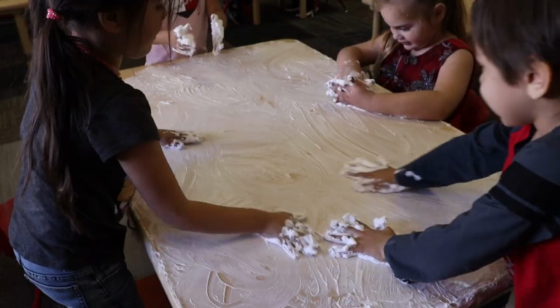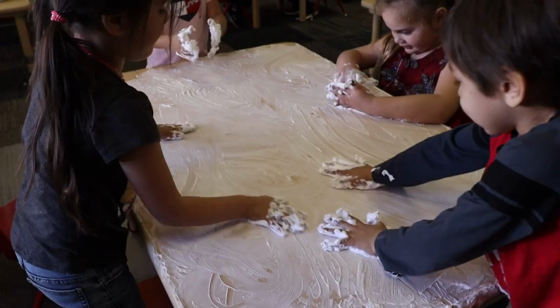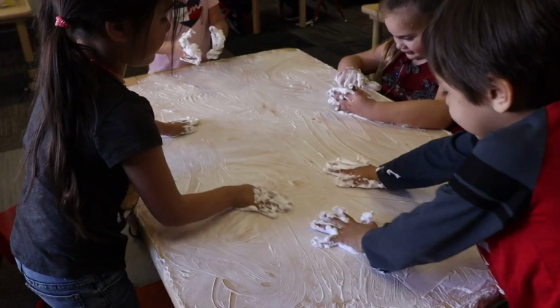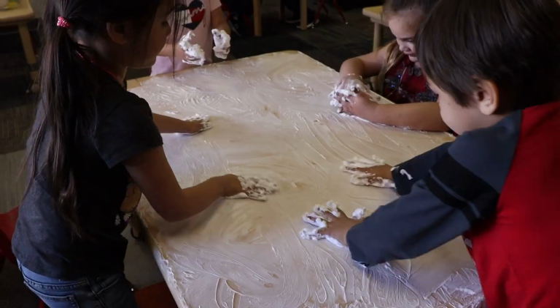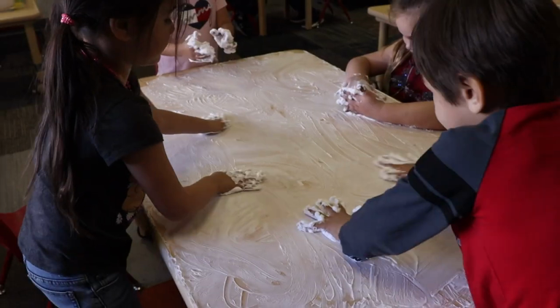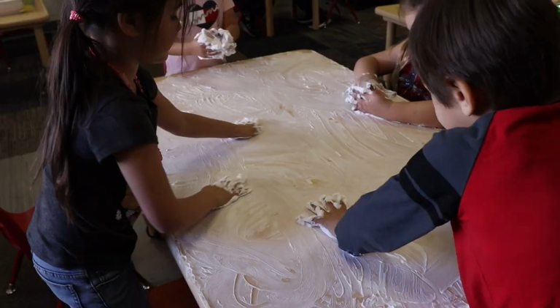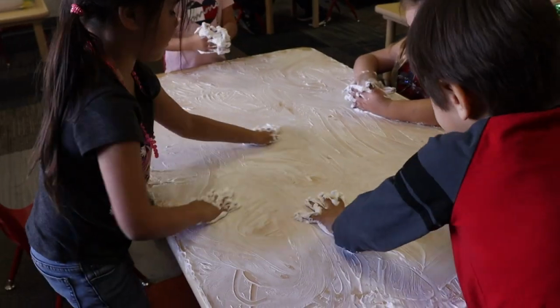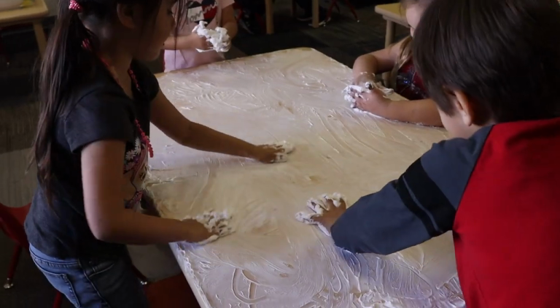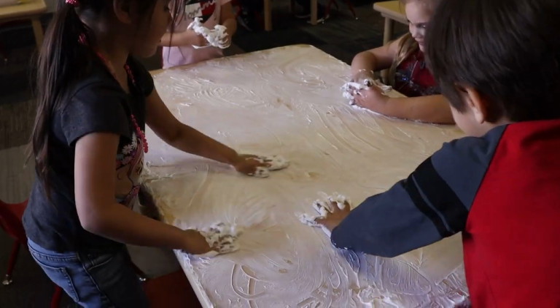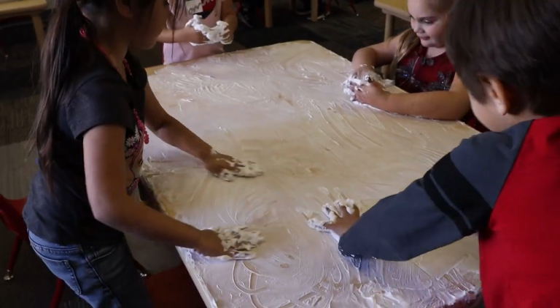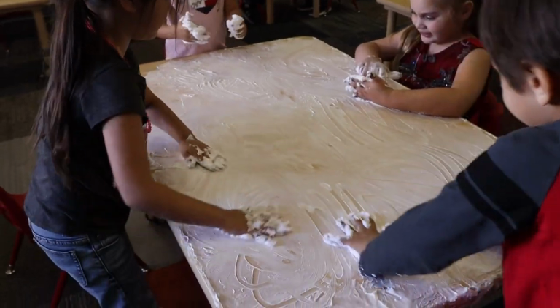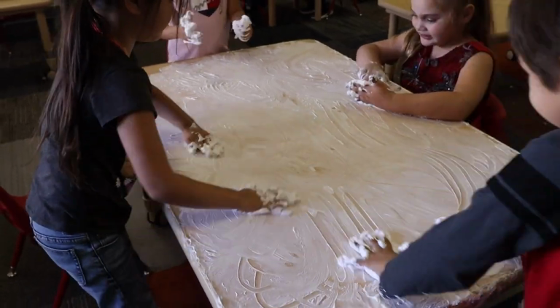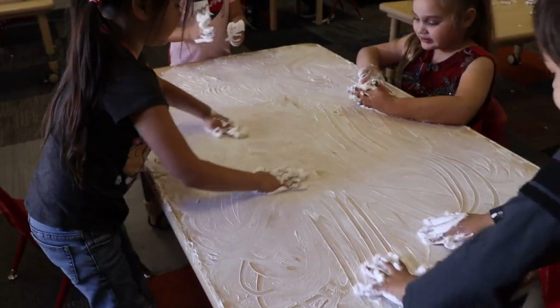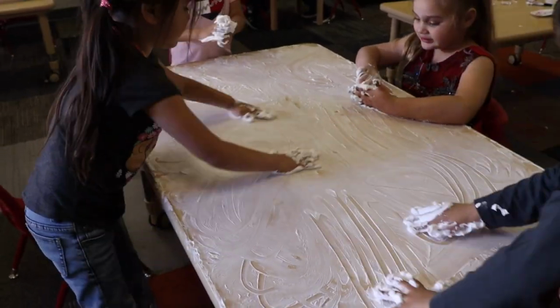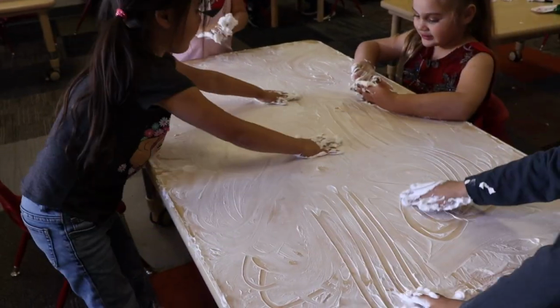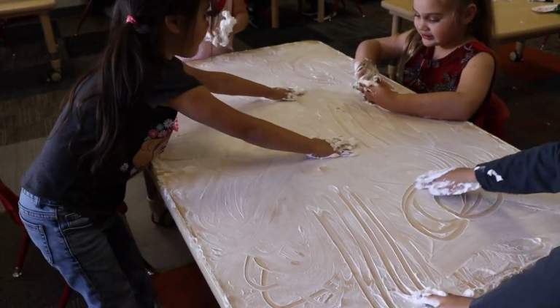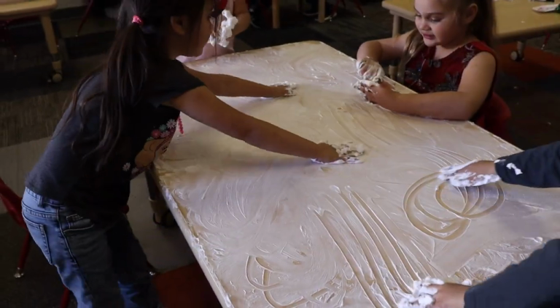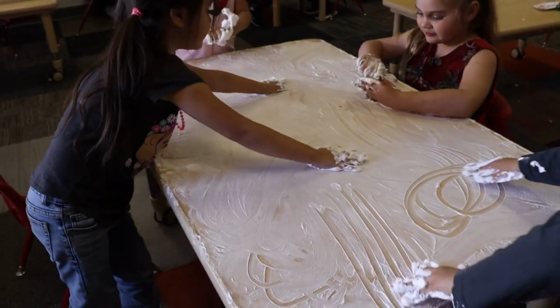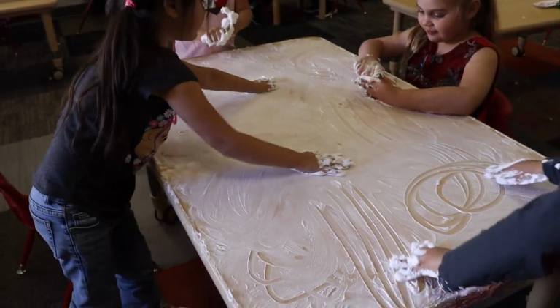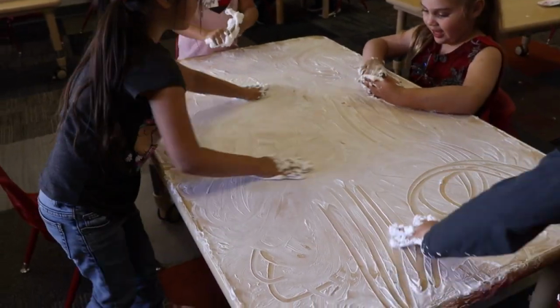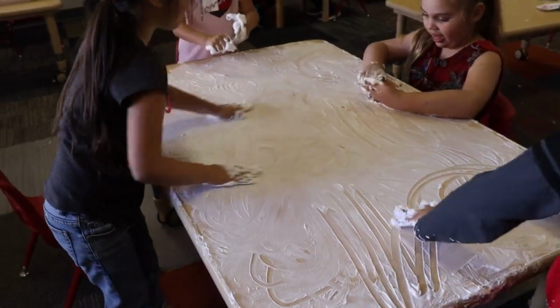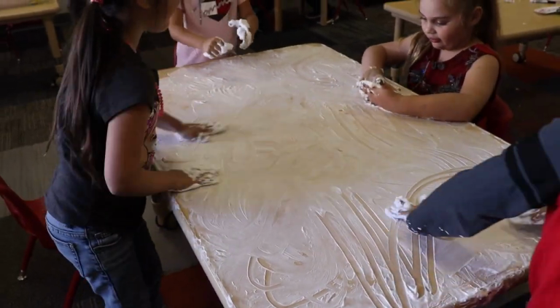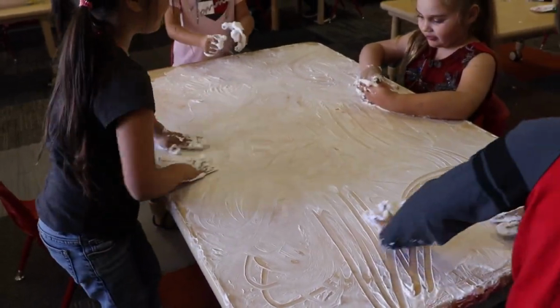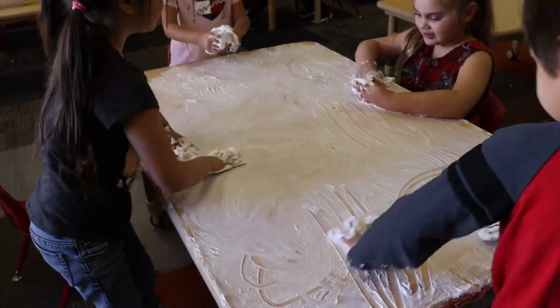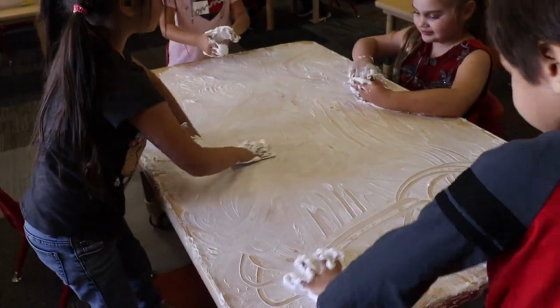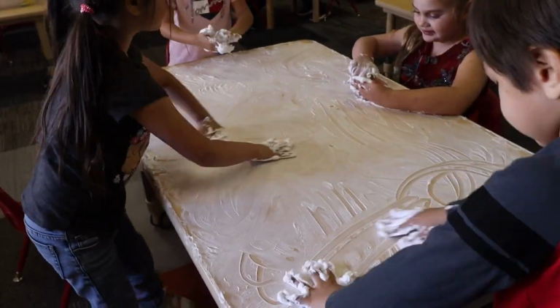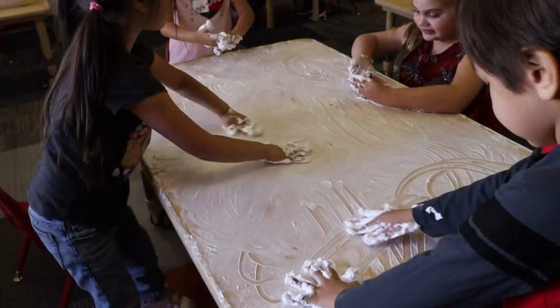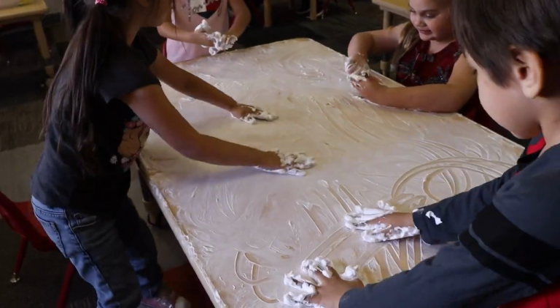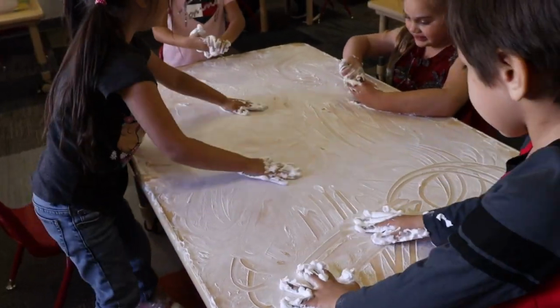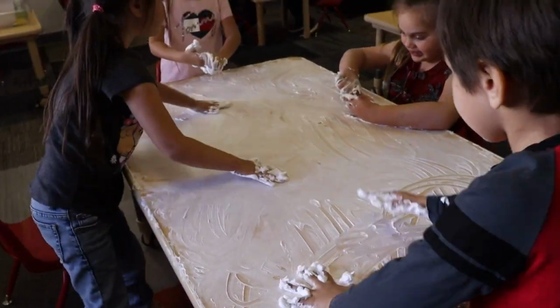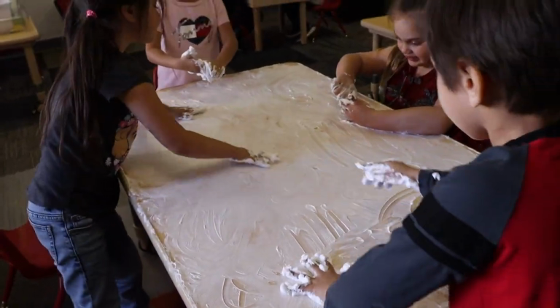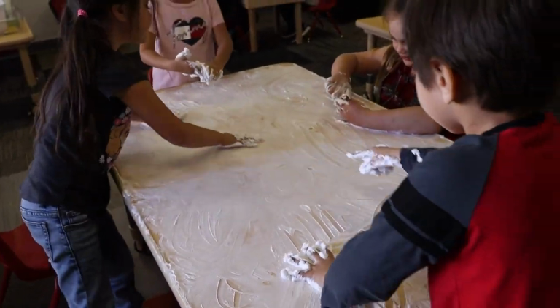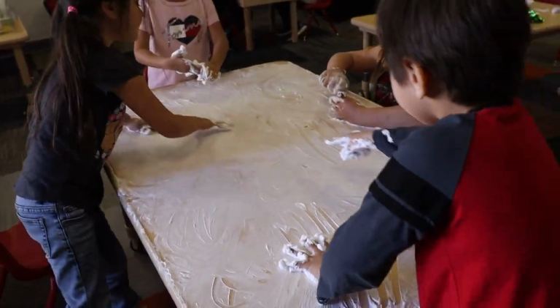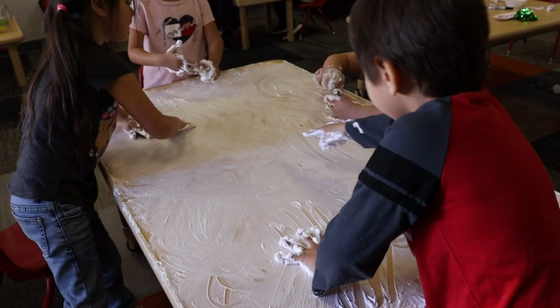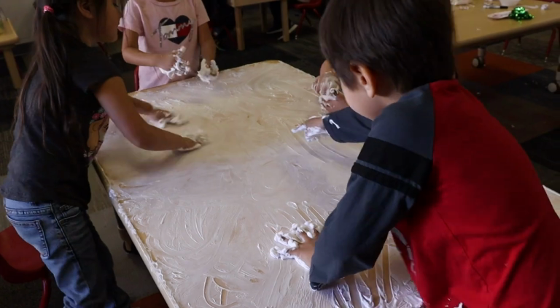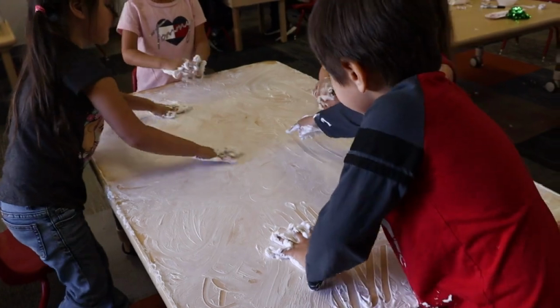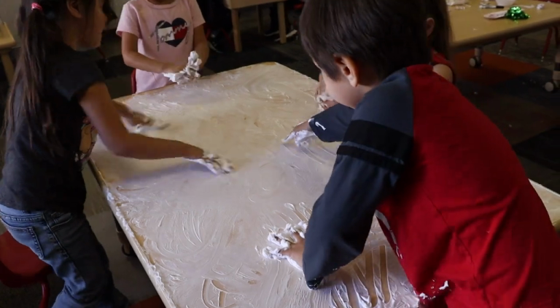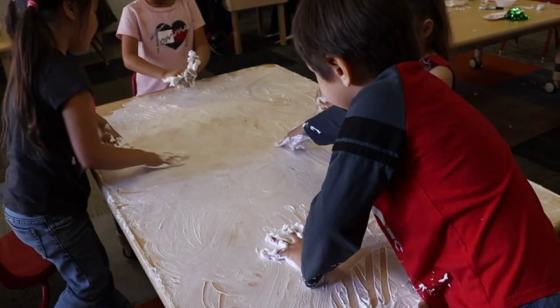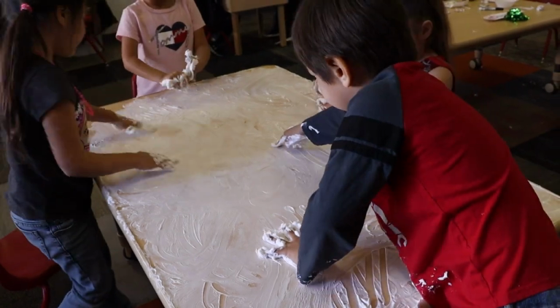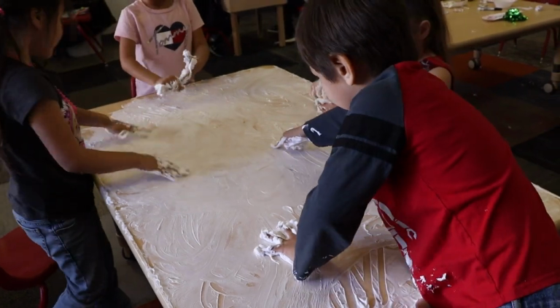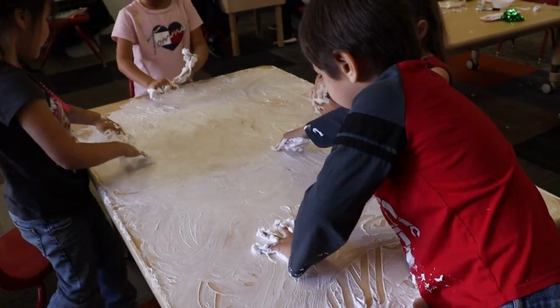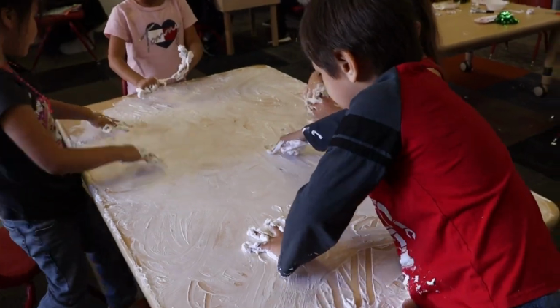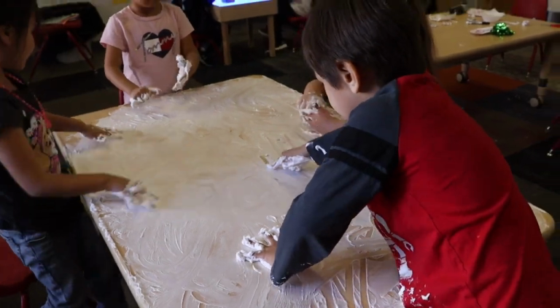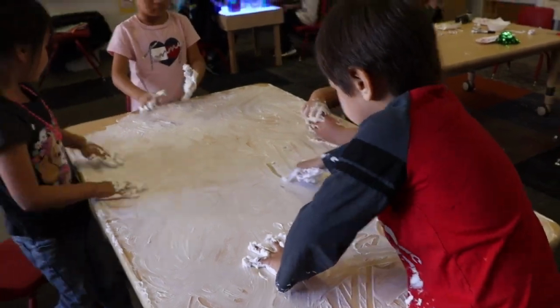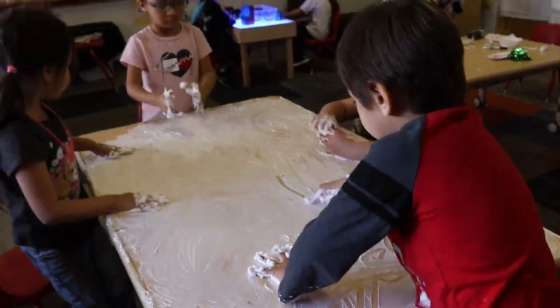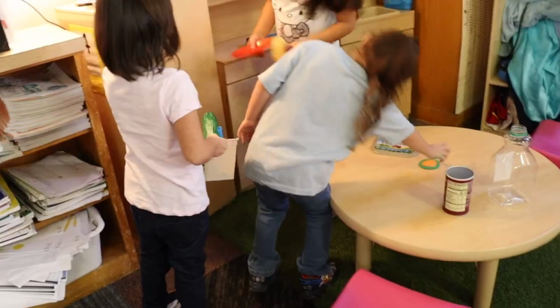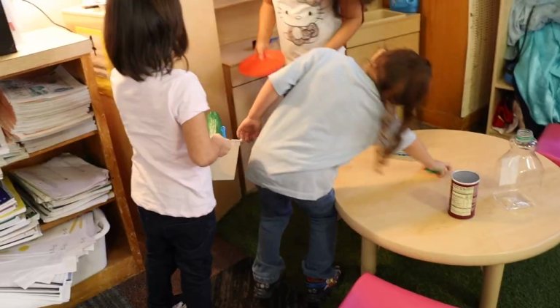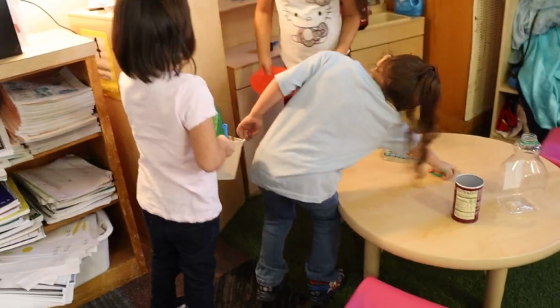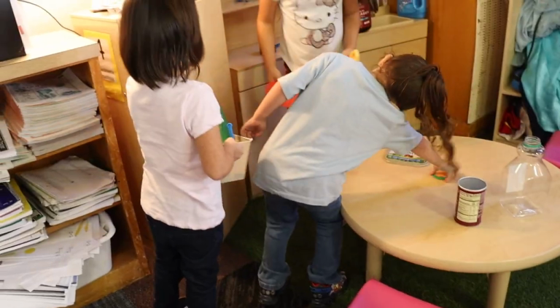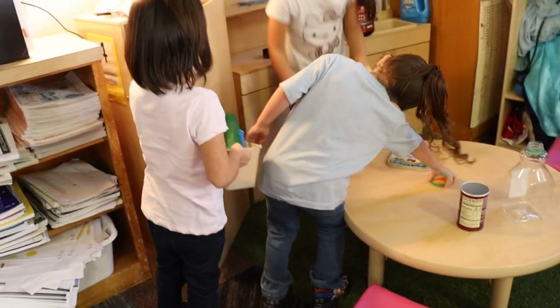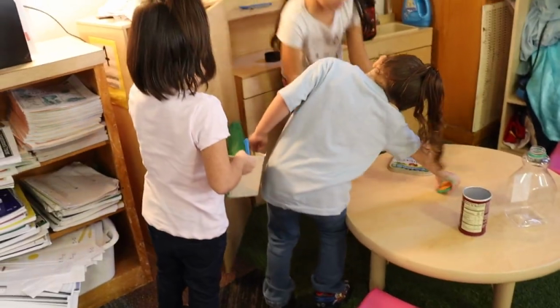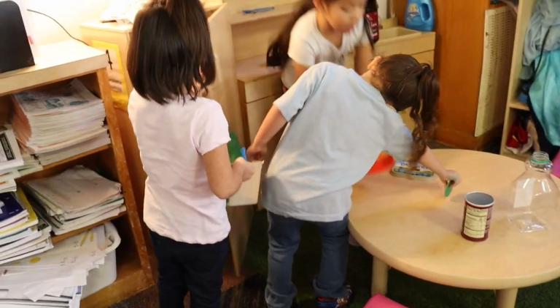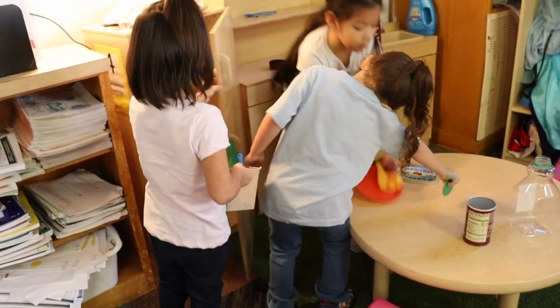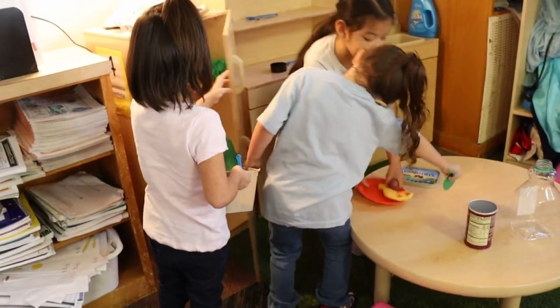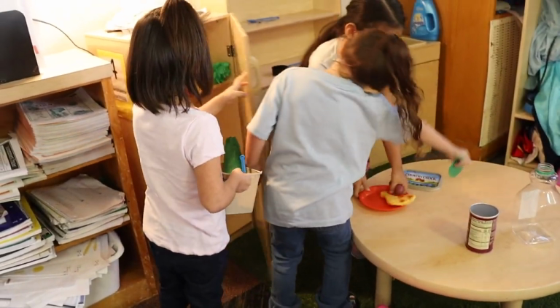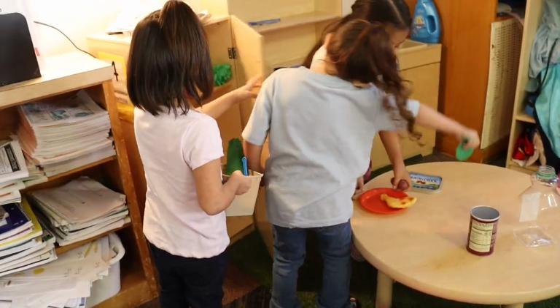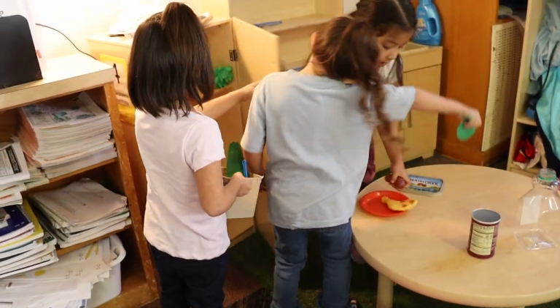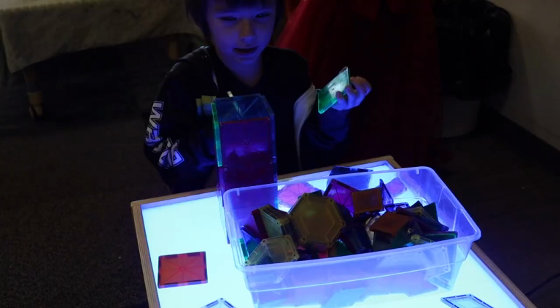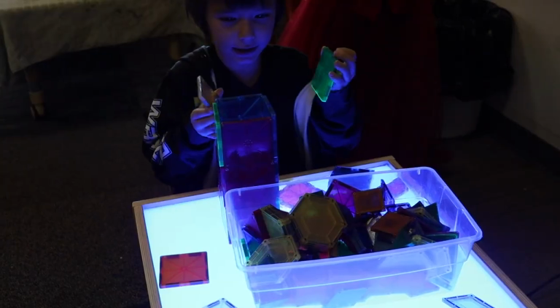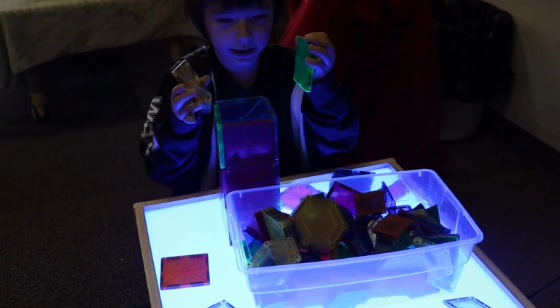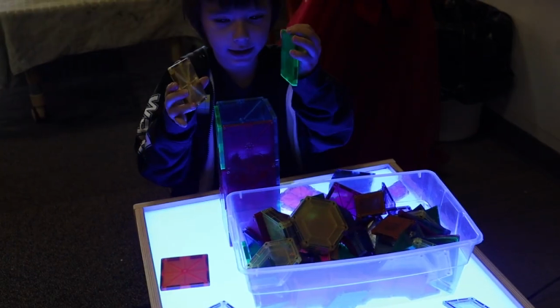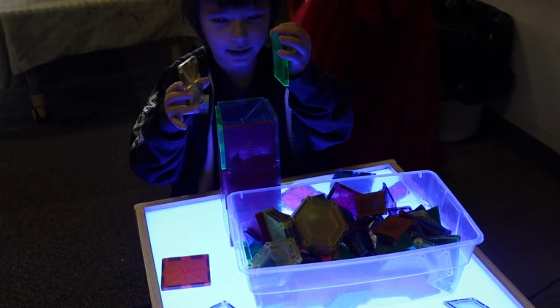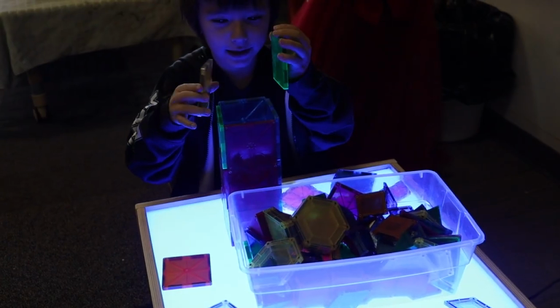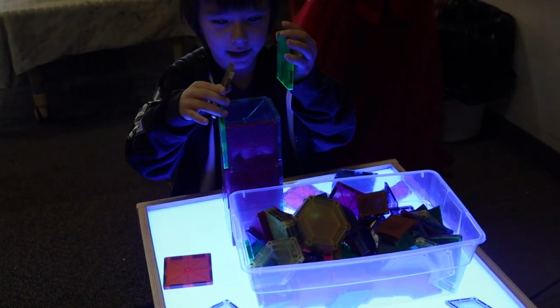After that, it's time to play. There are various activities for the students, from shaving cream art to playing house to building blocks.